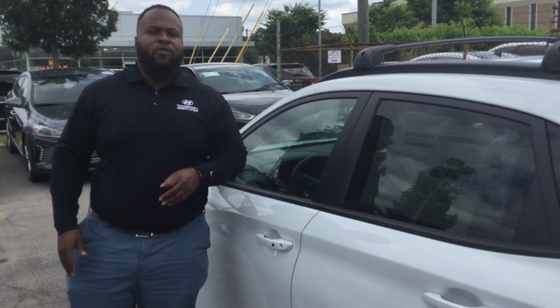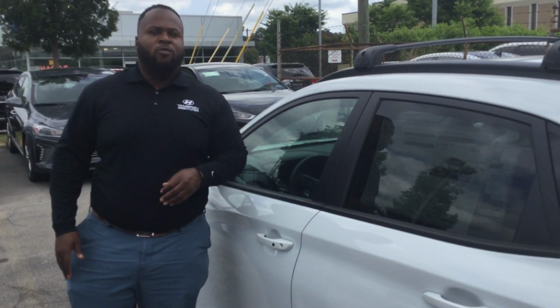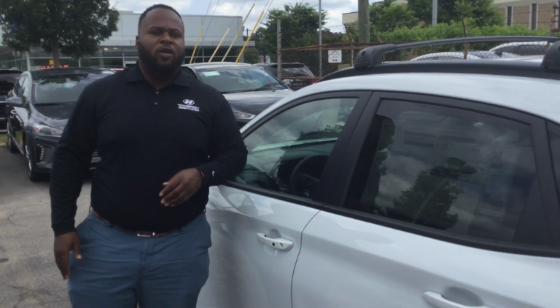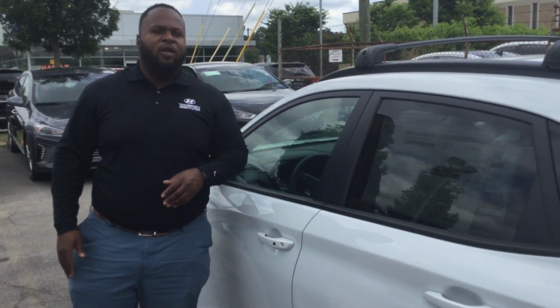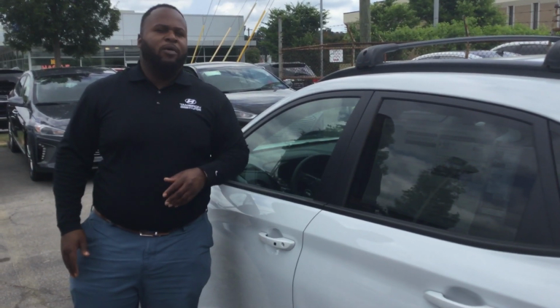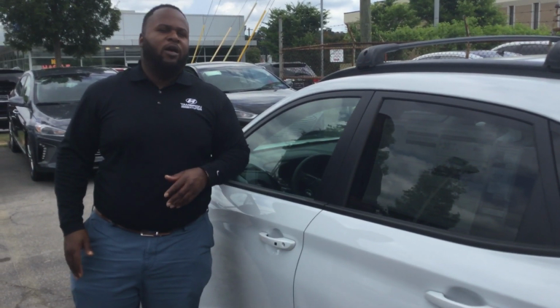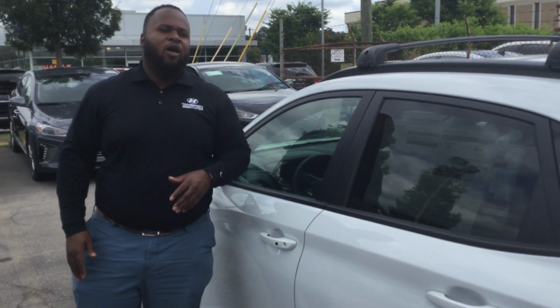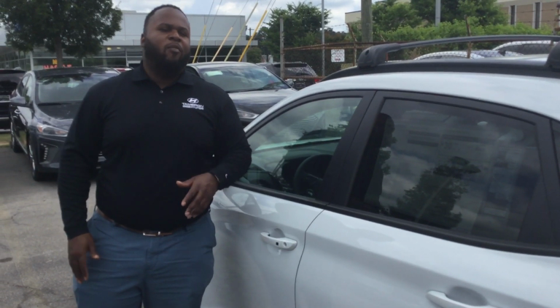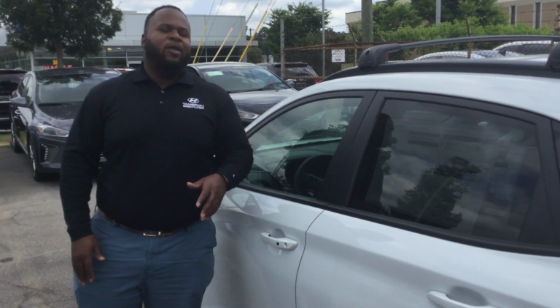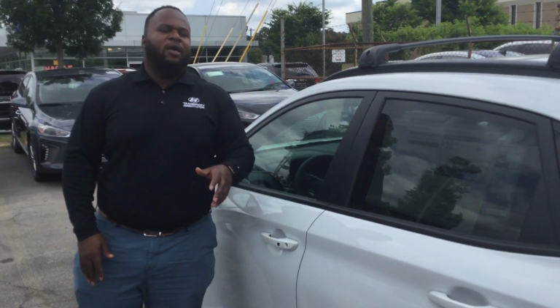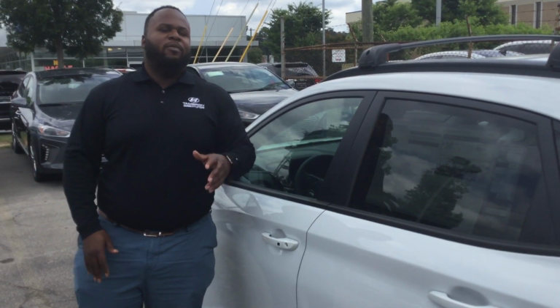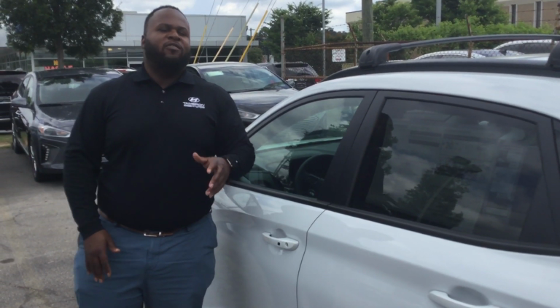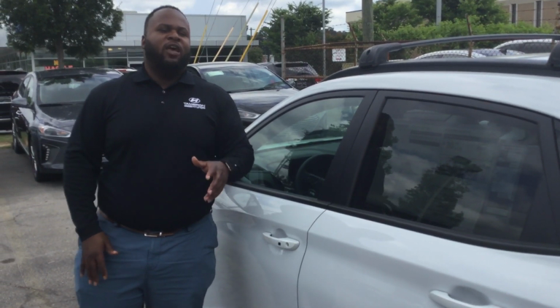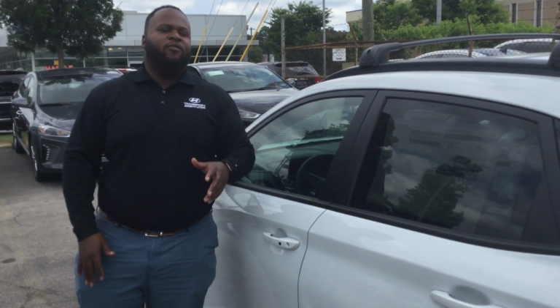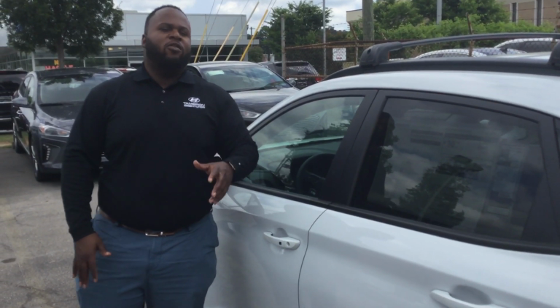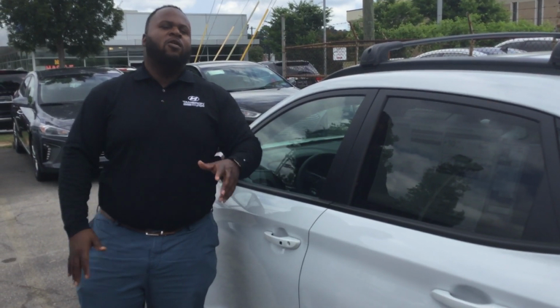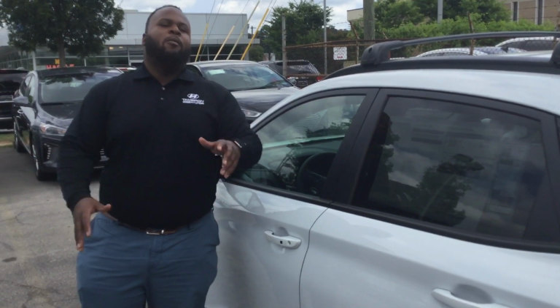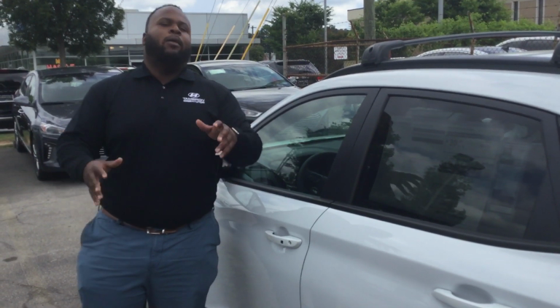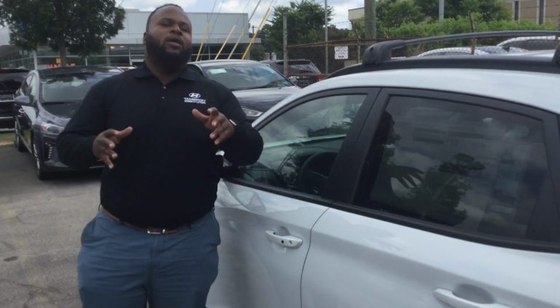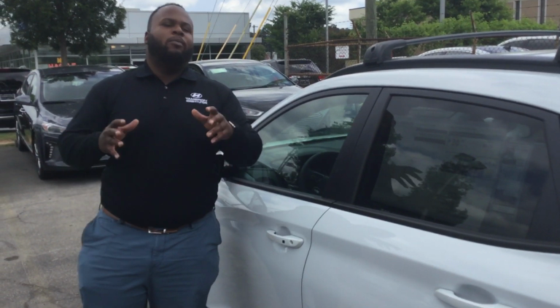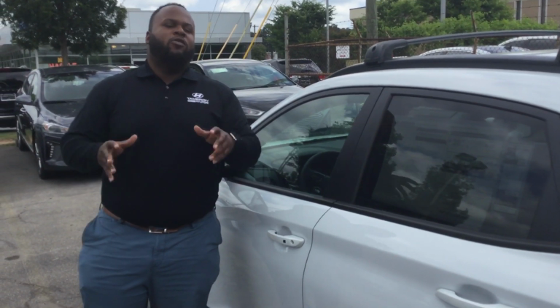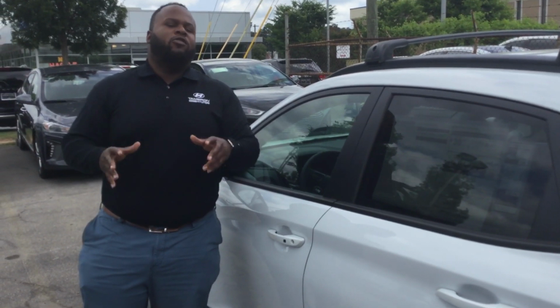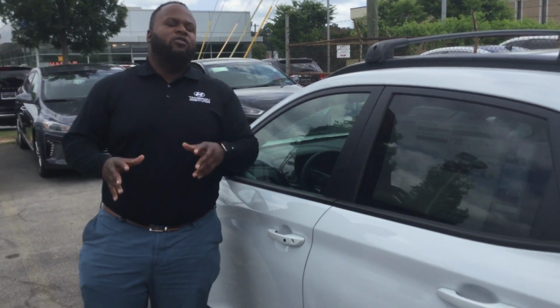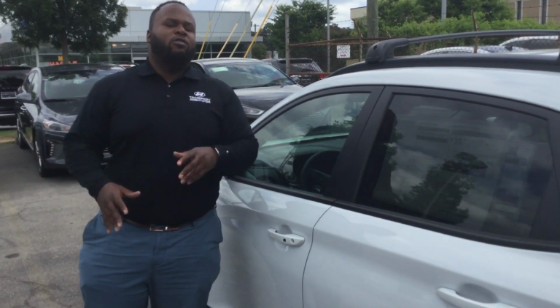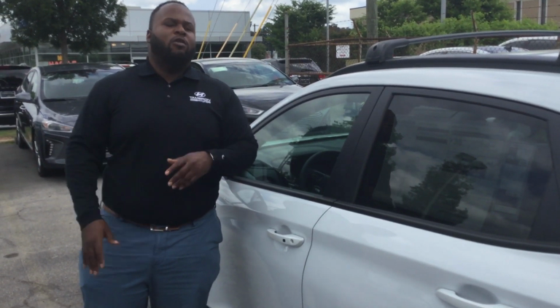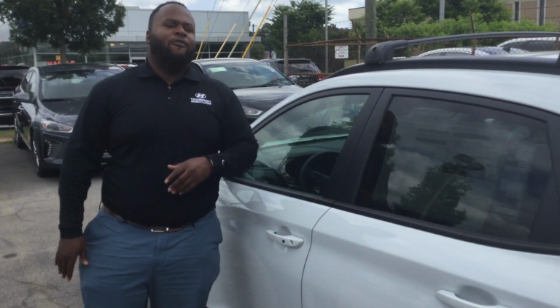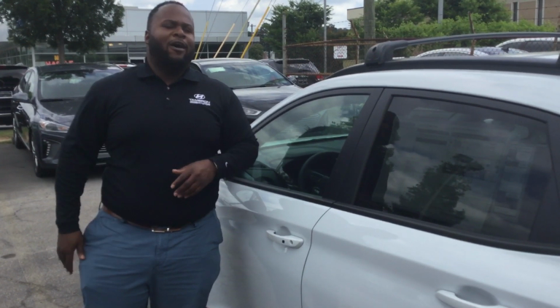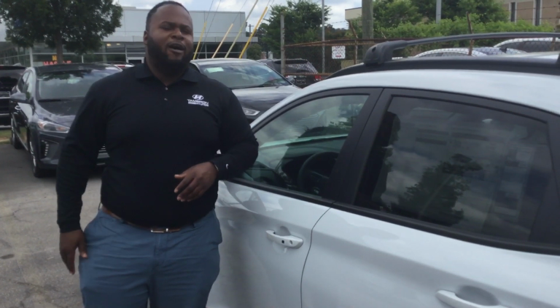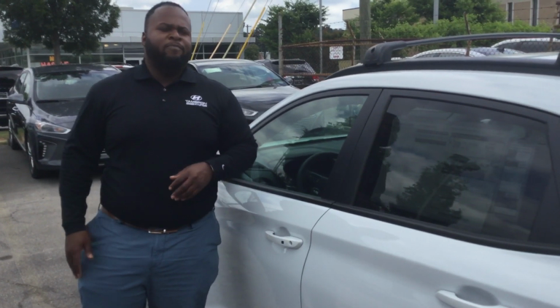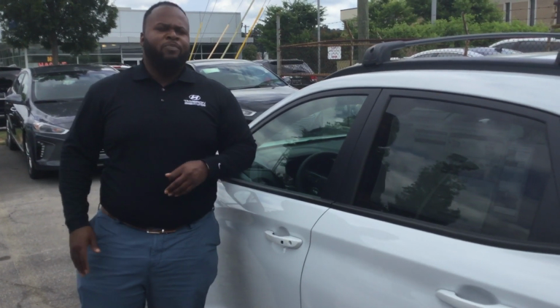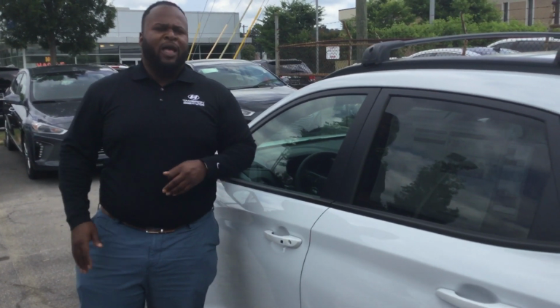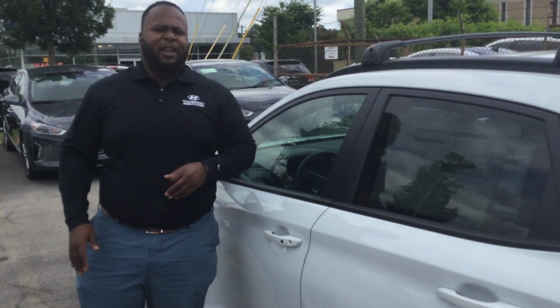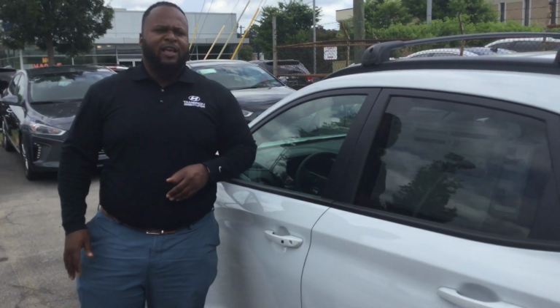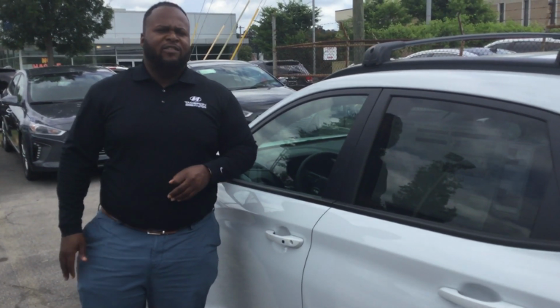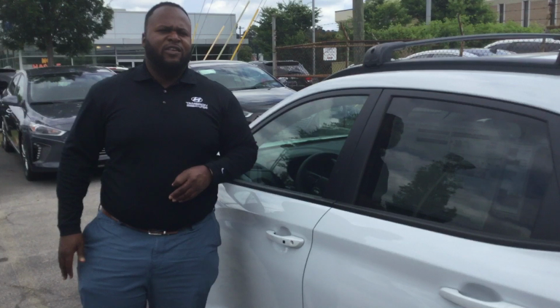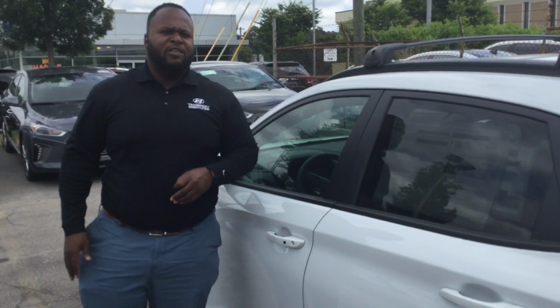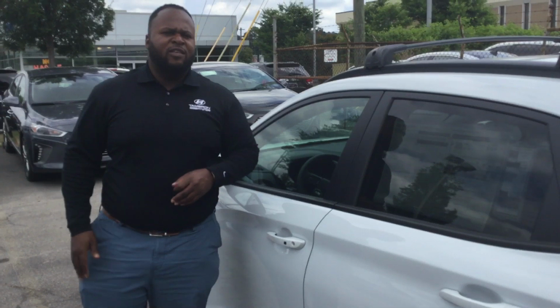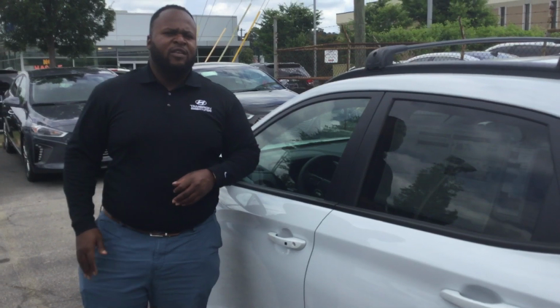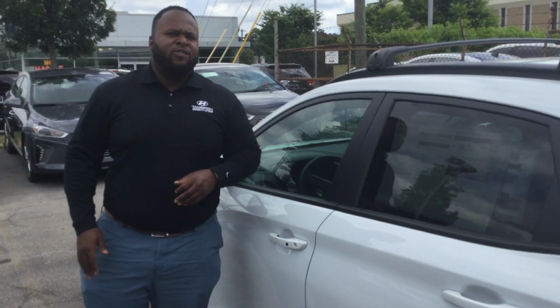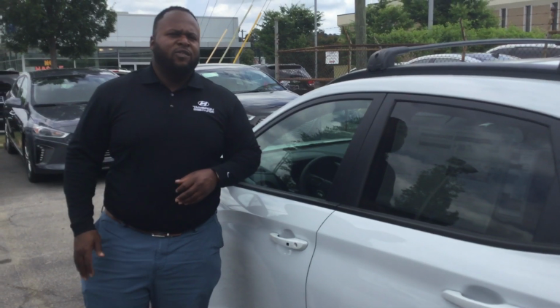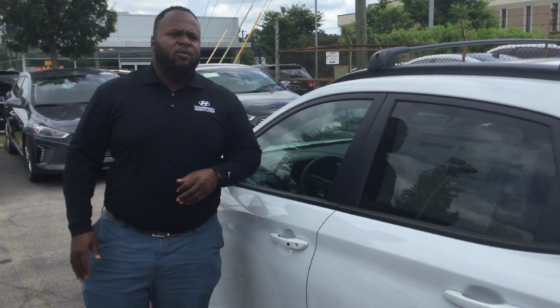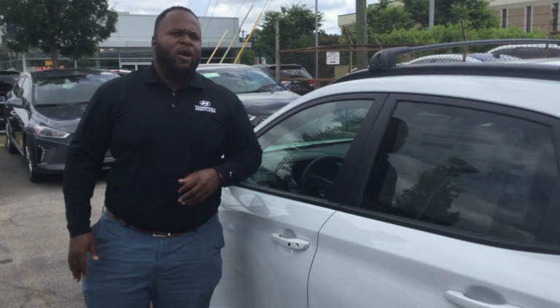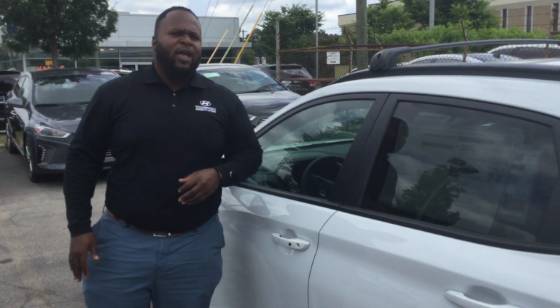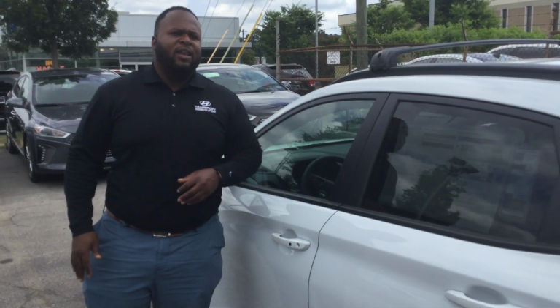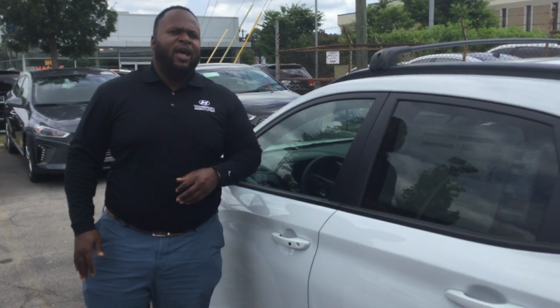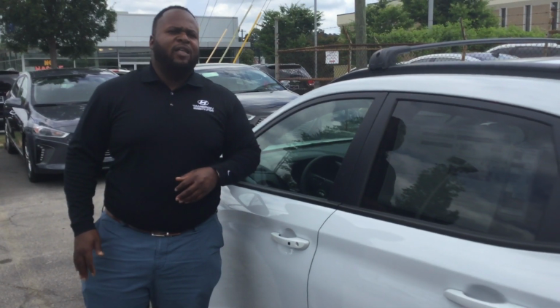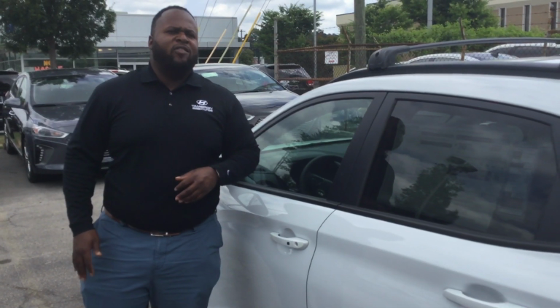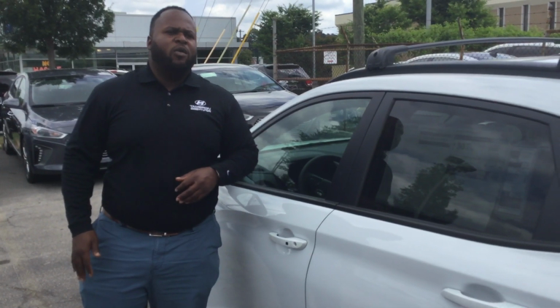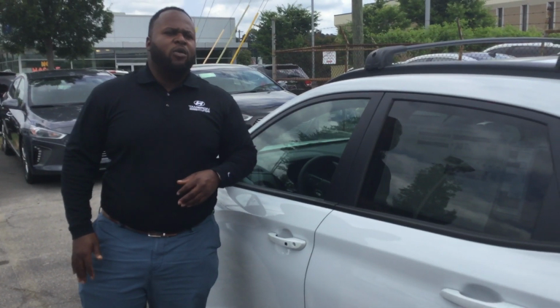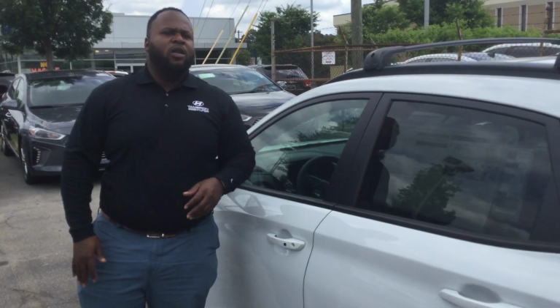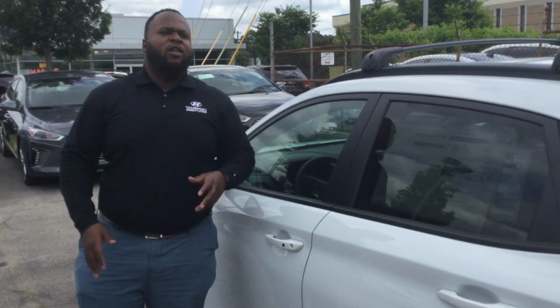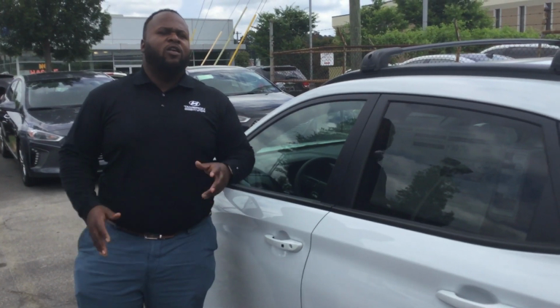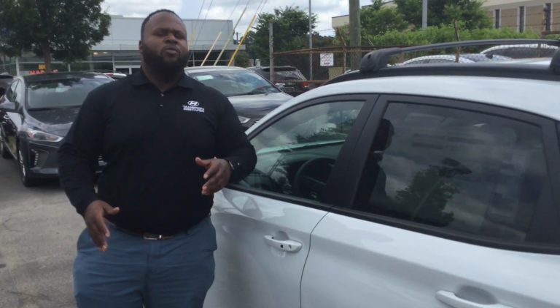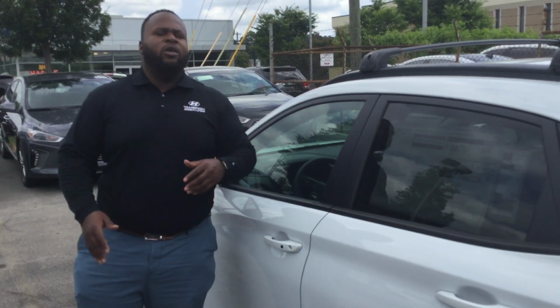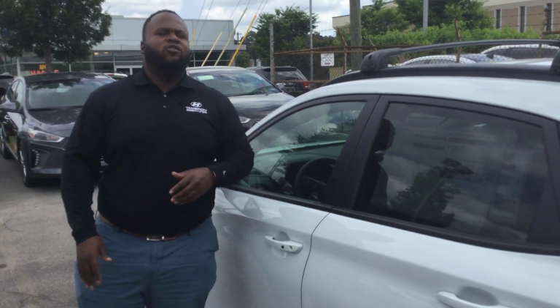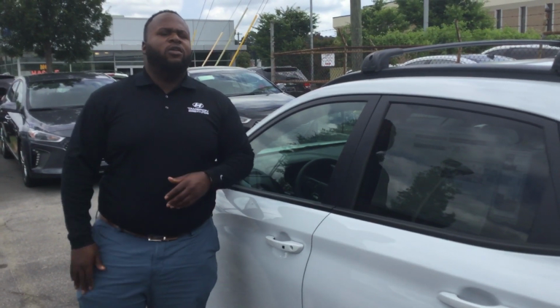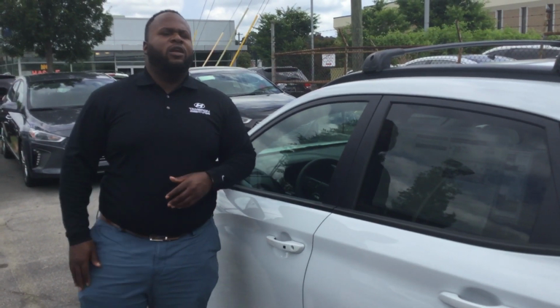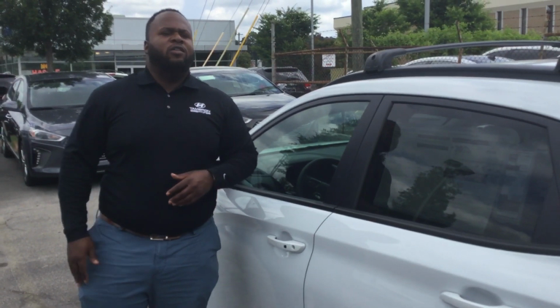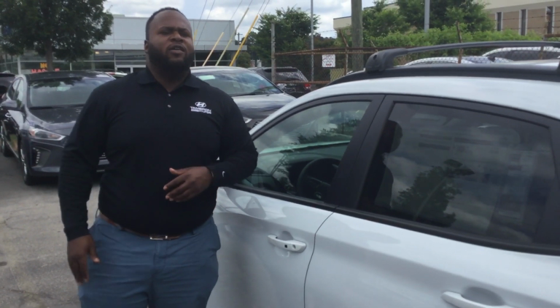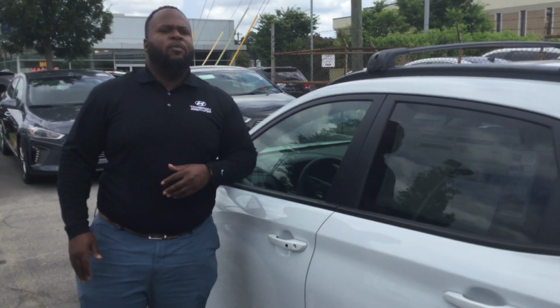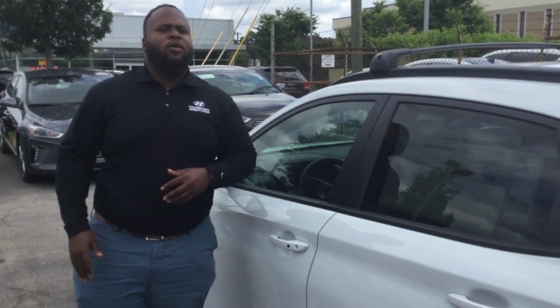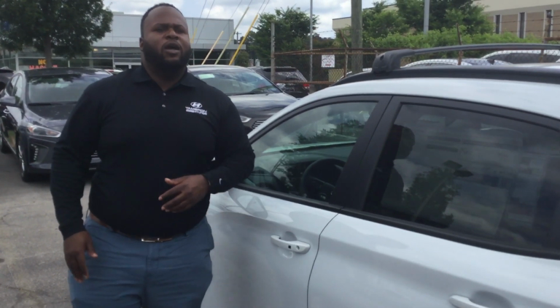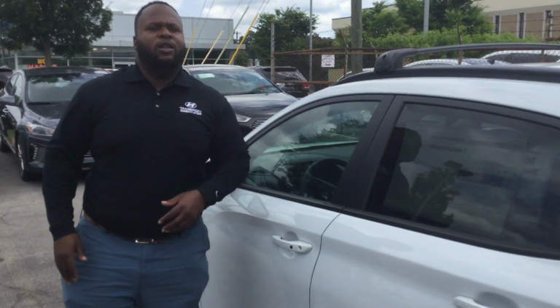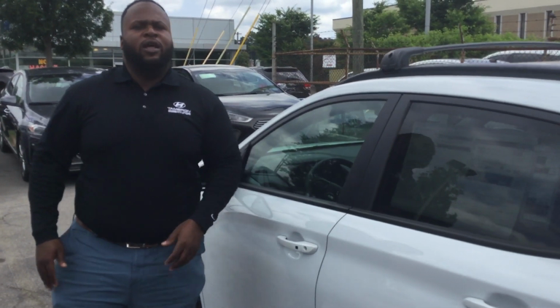So if you would, give me a call. My name is Xavier. My number is 205-886-0890. You're going to love it. Thanks again — Tamron Hyundai.